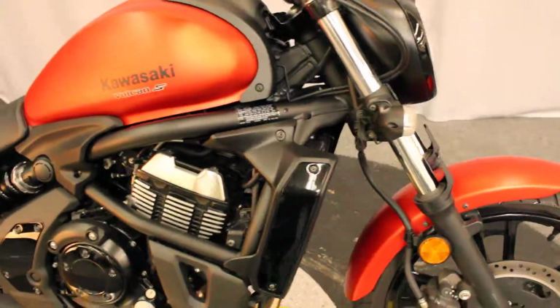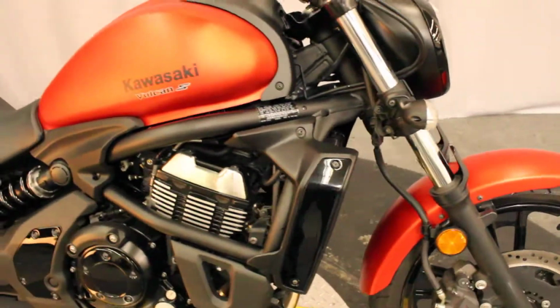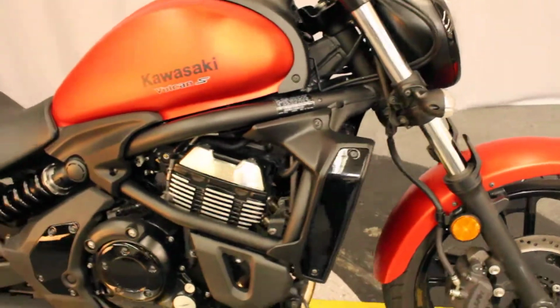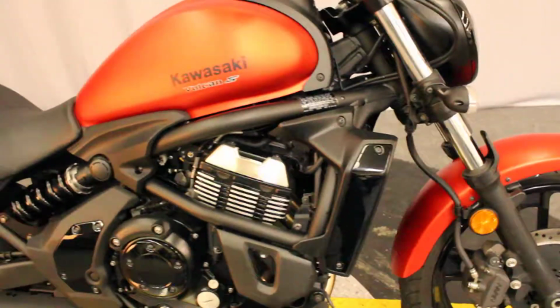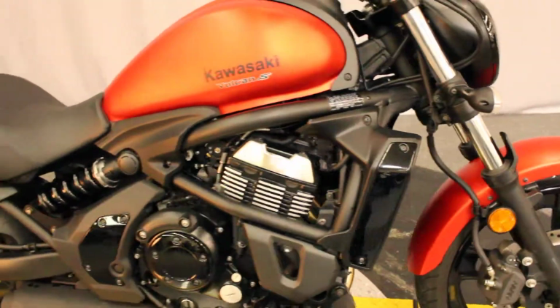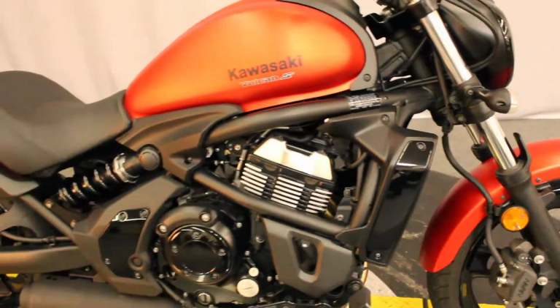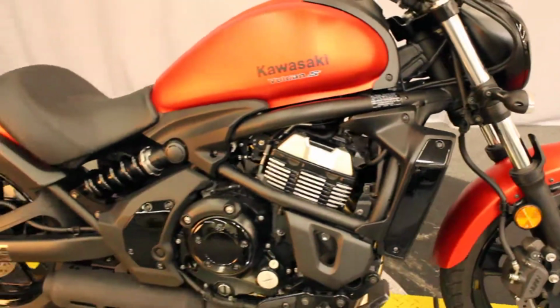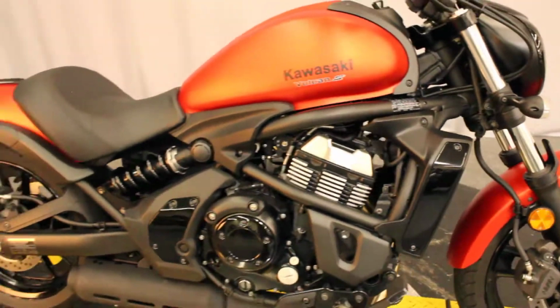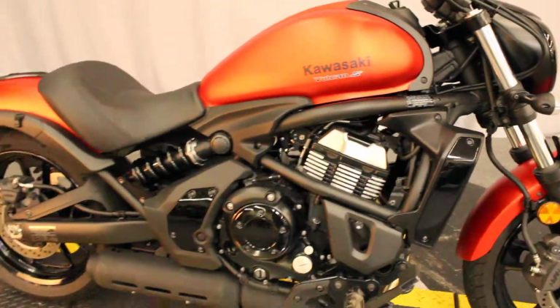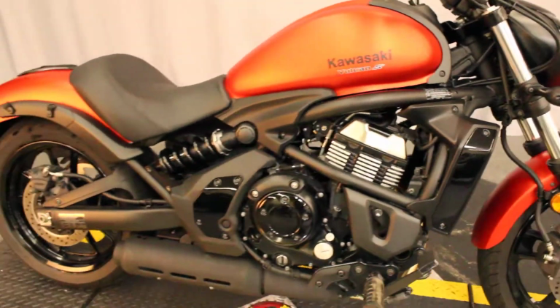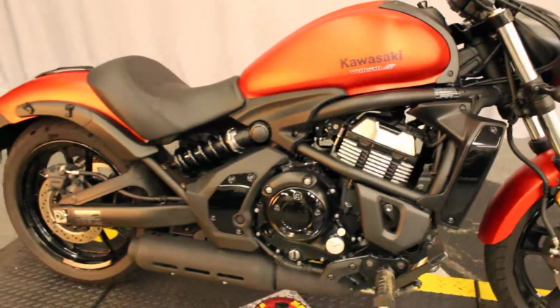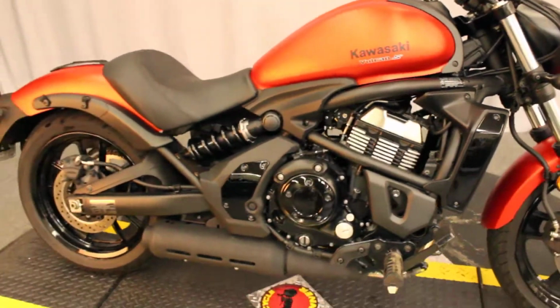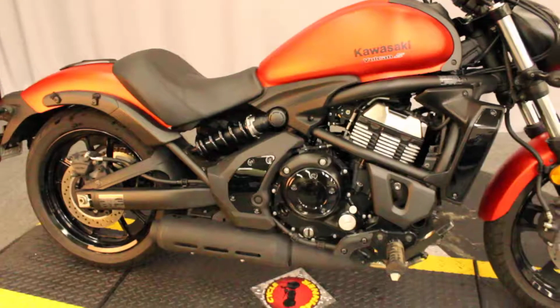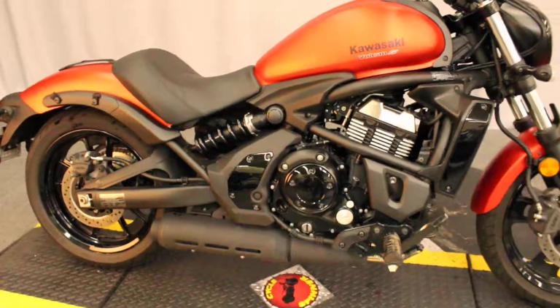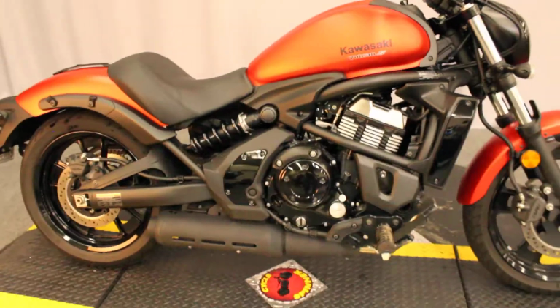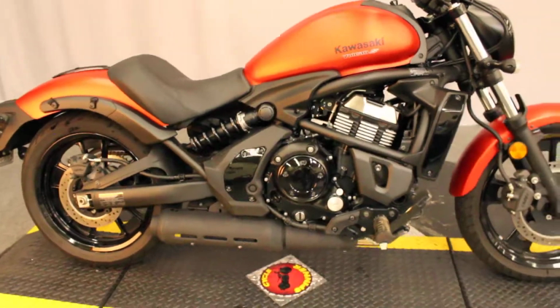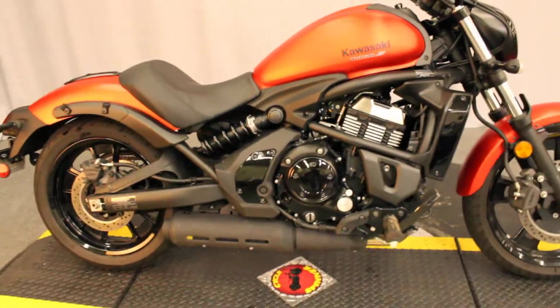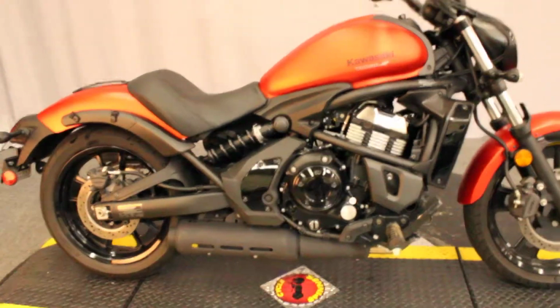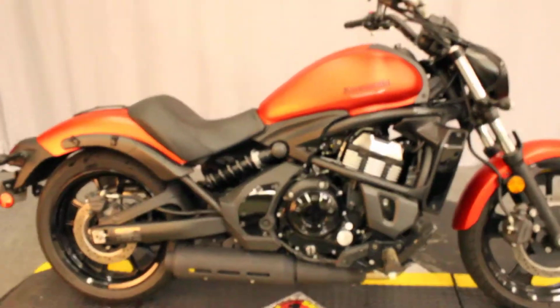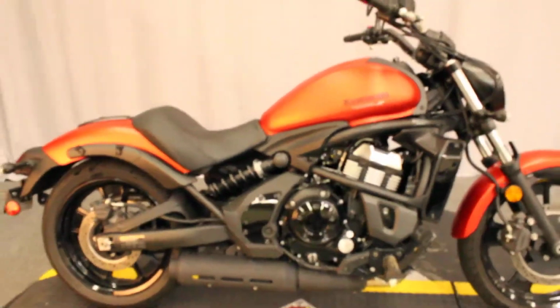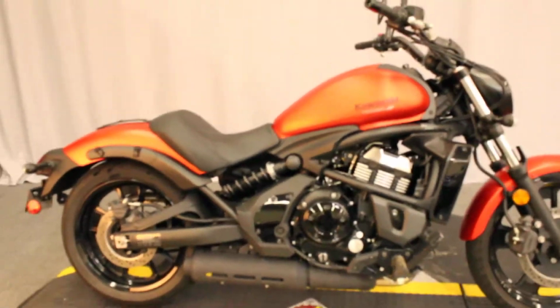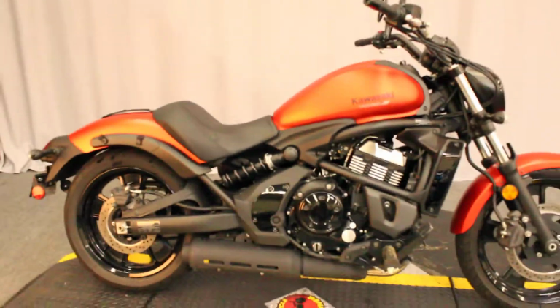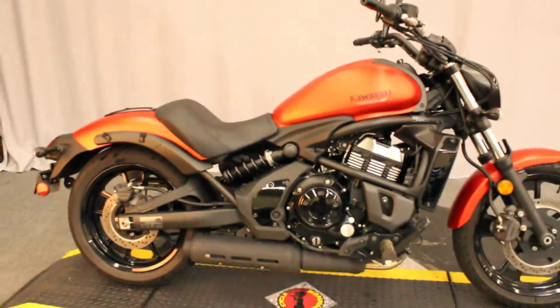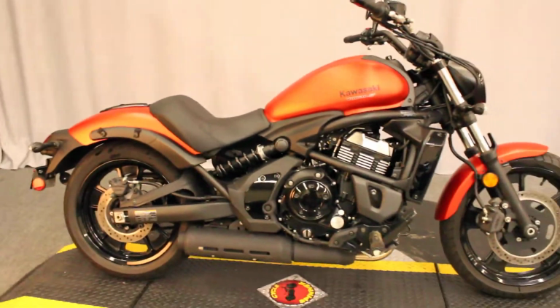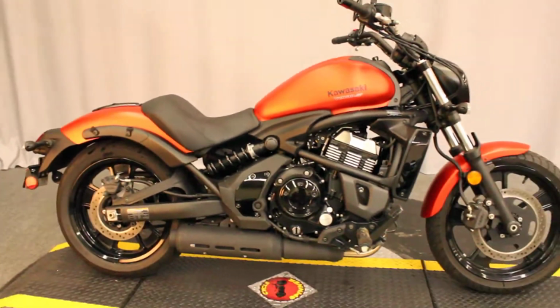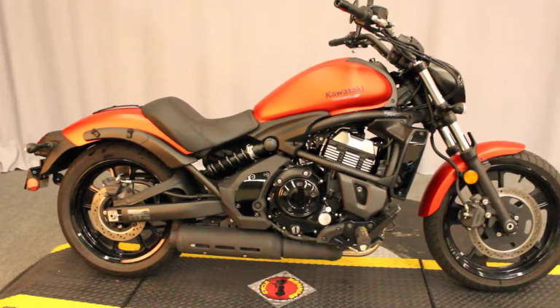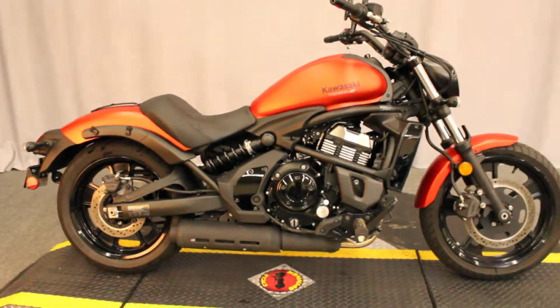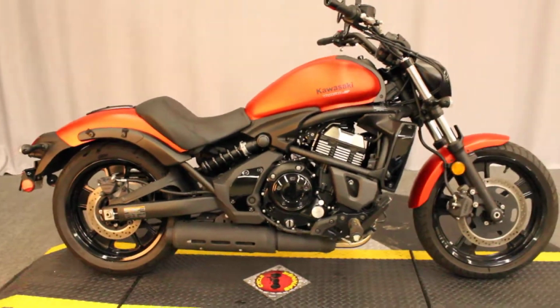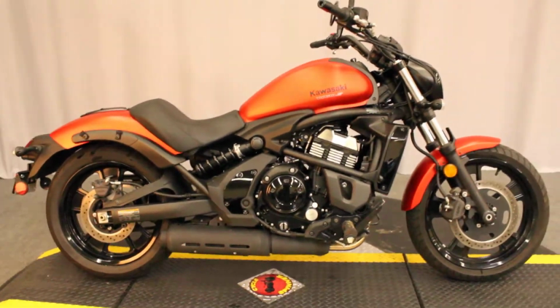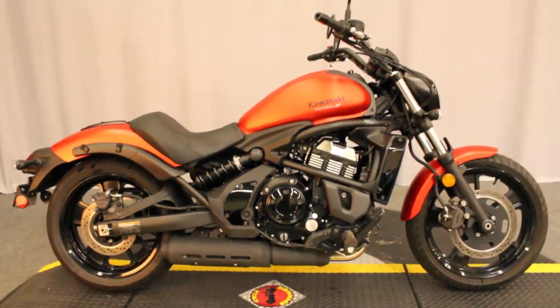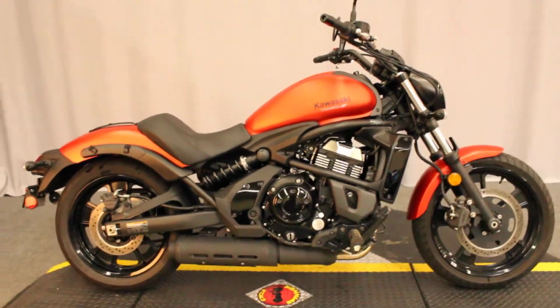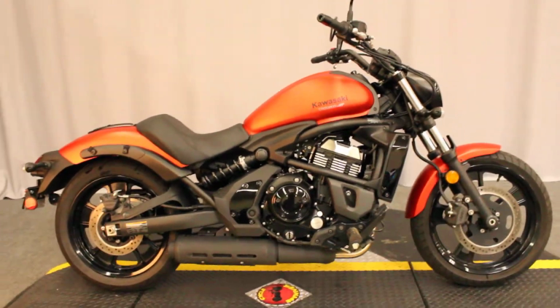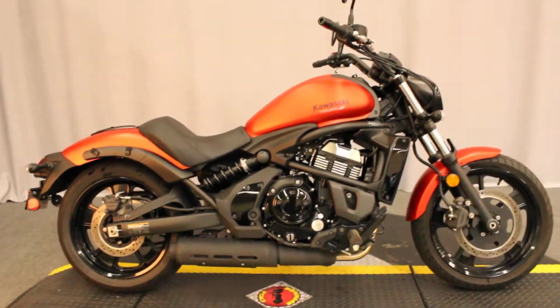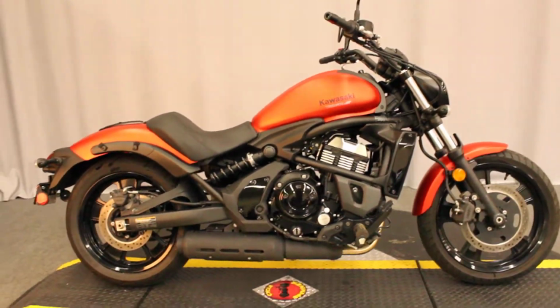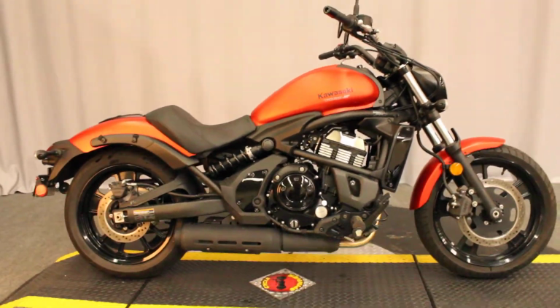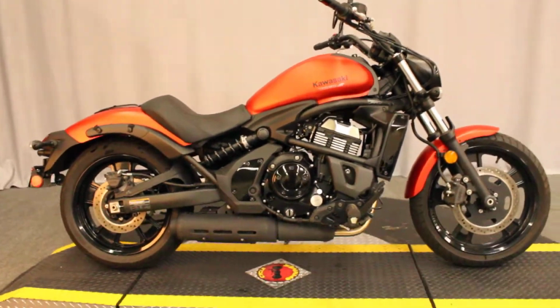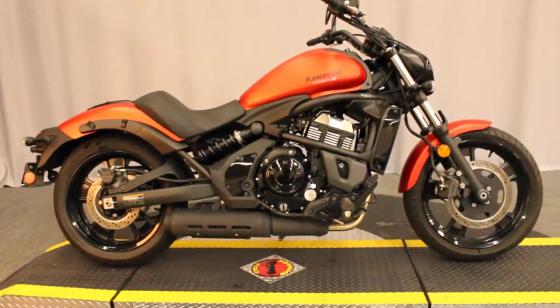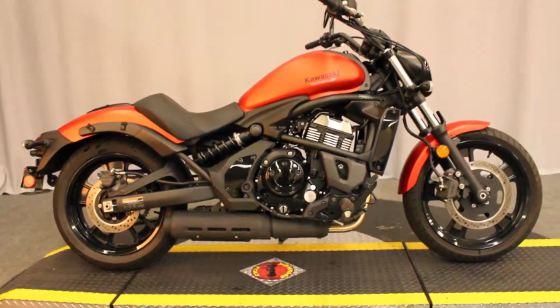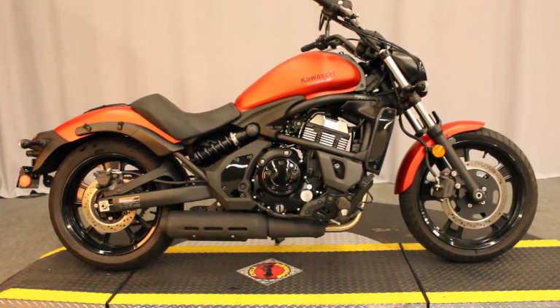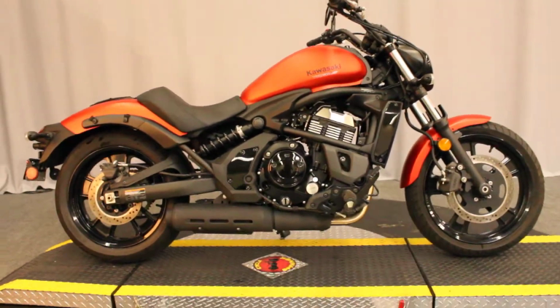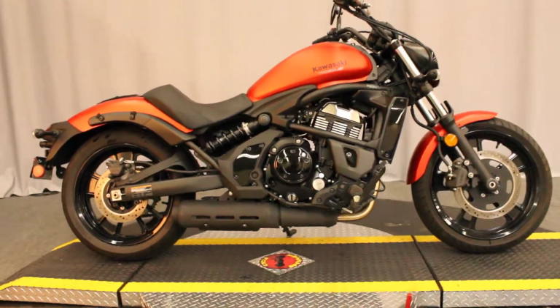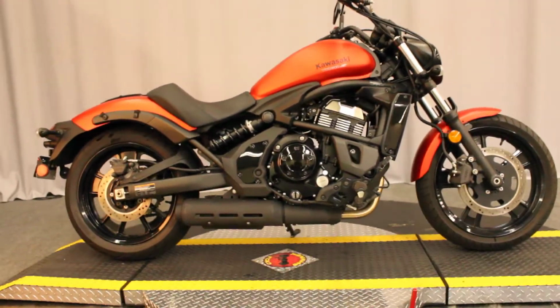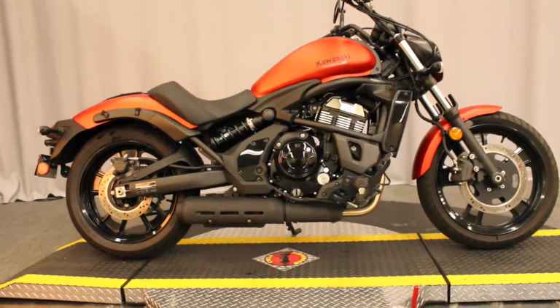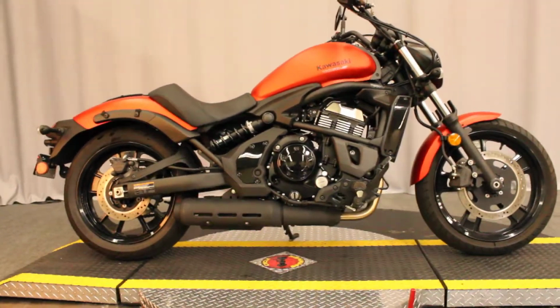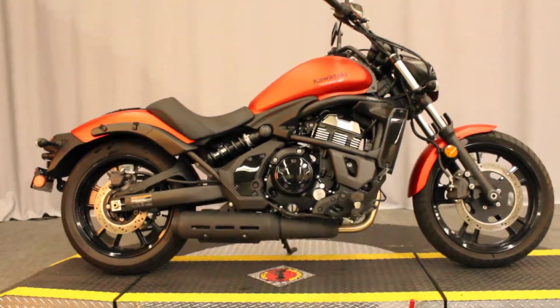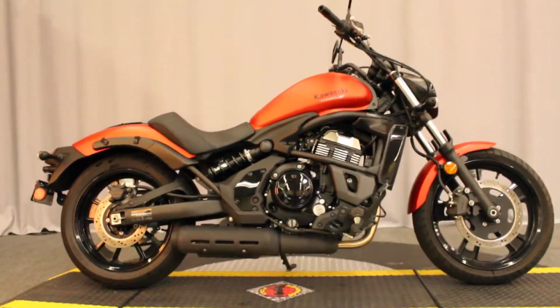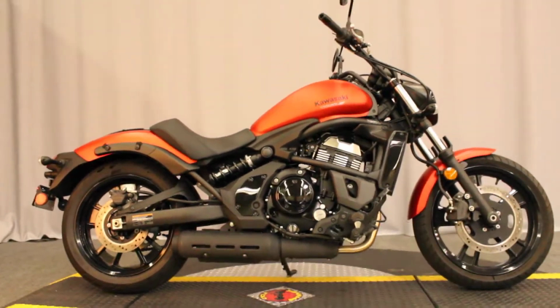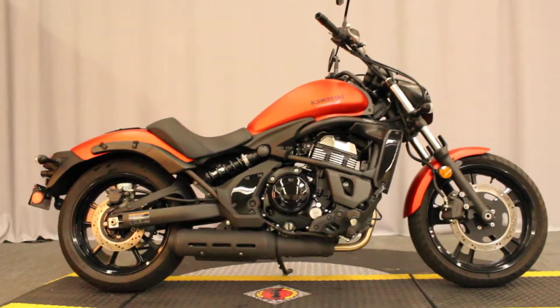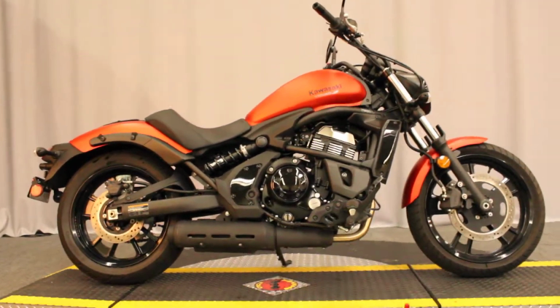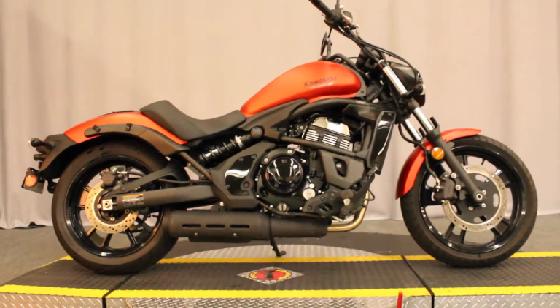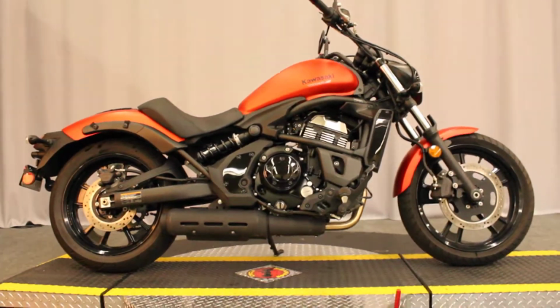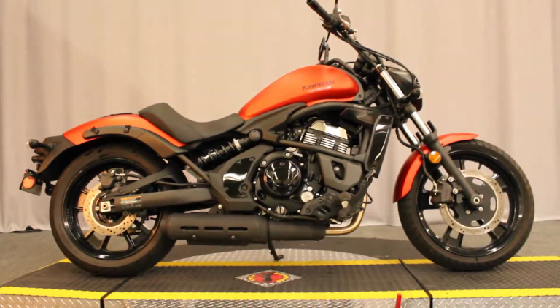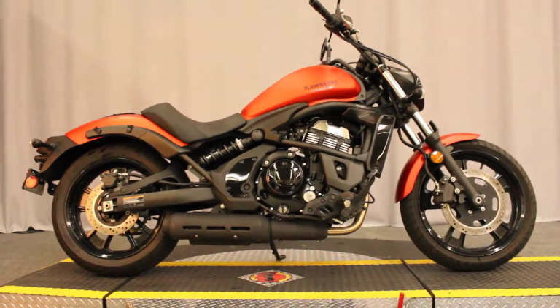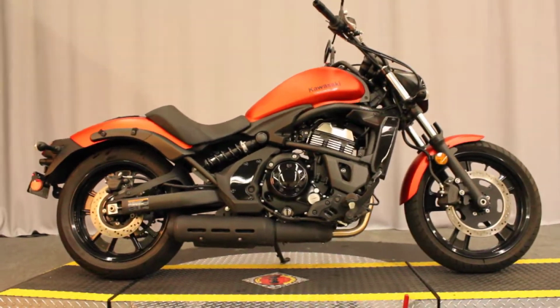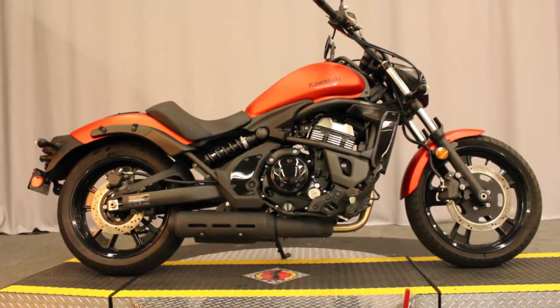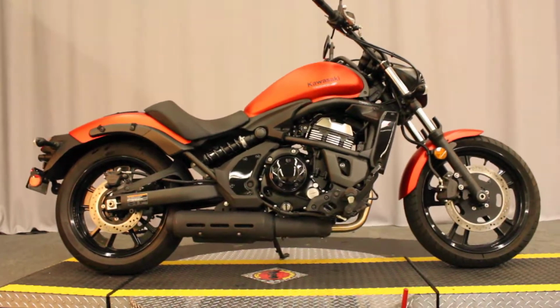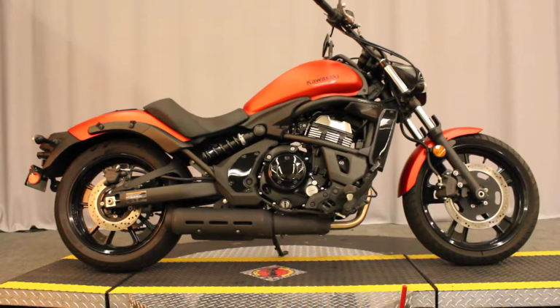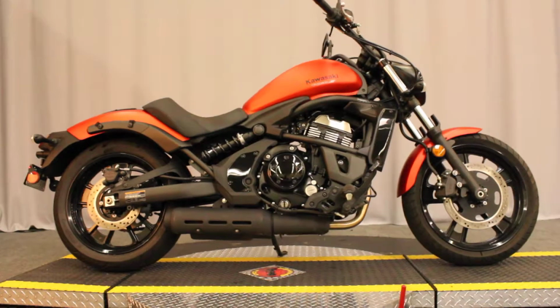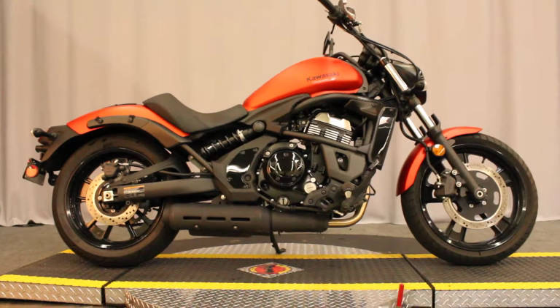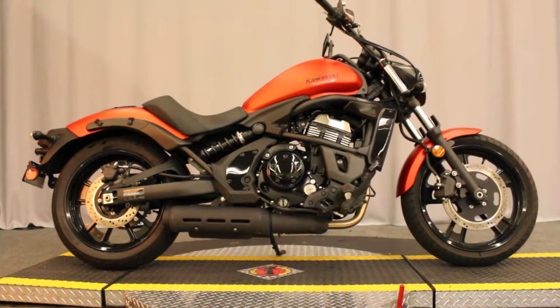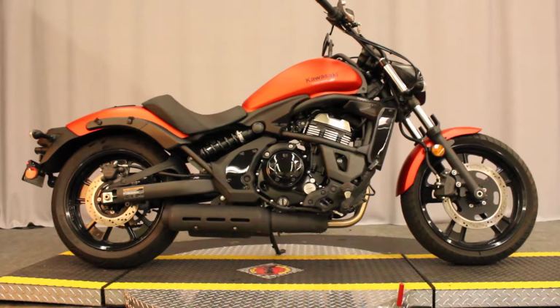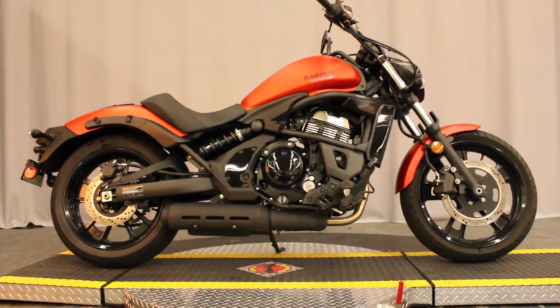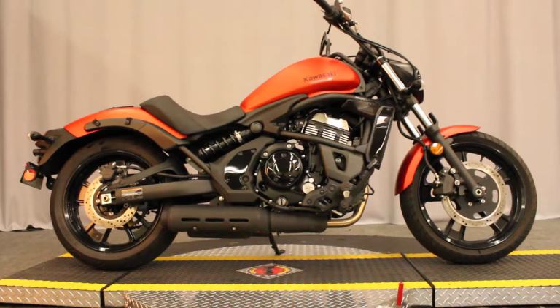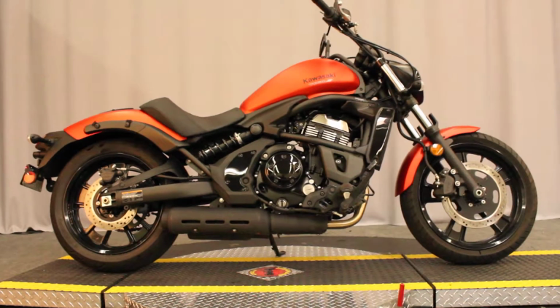That process starts with a test ride, which is available seven days a week at North County Indian Motorcycle in San Marcos.